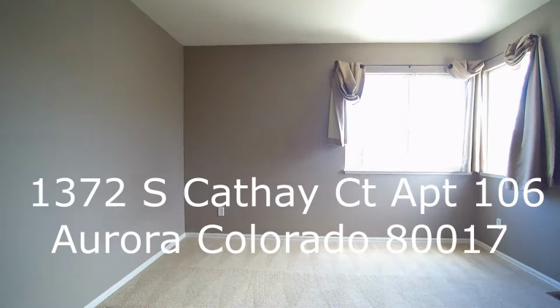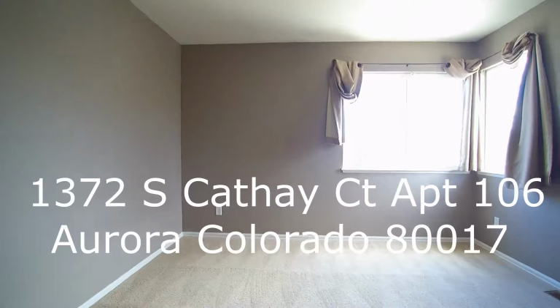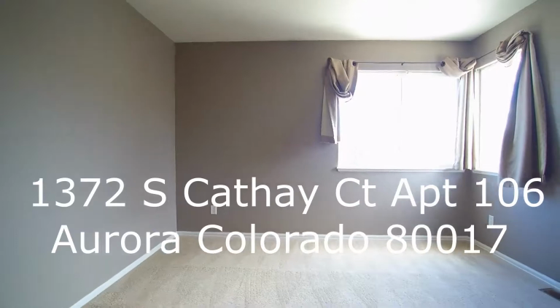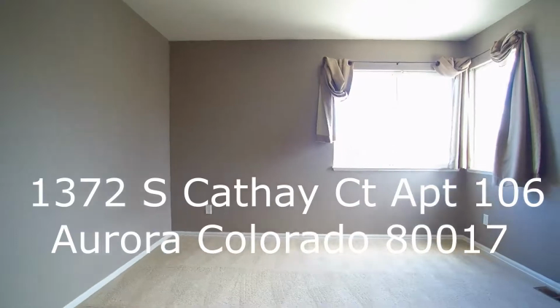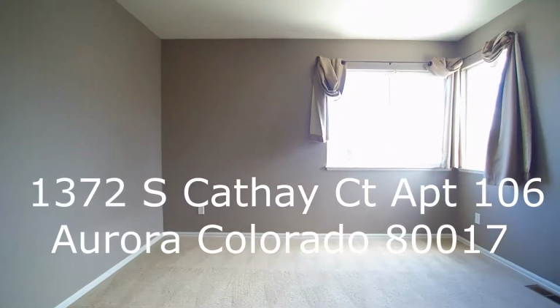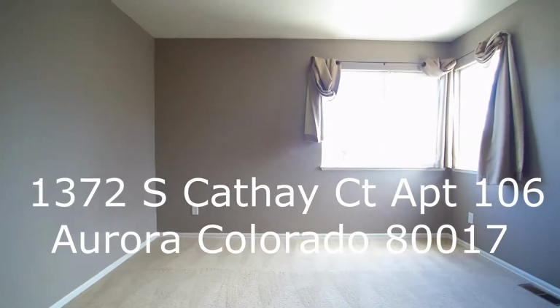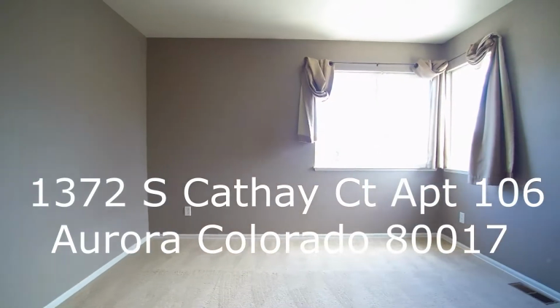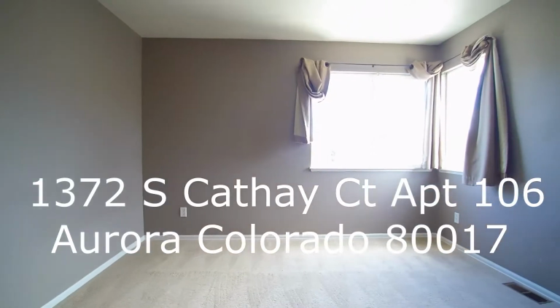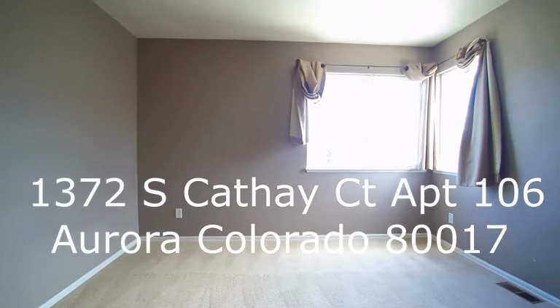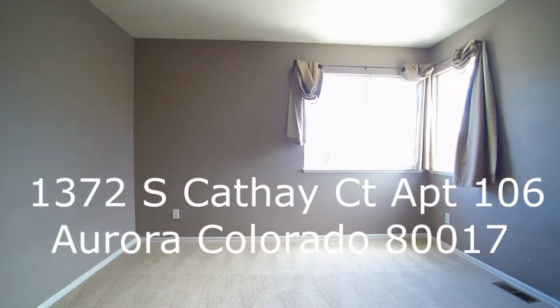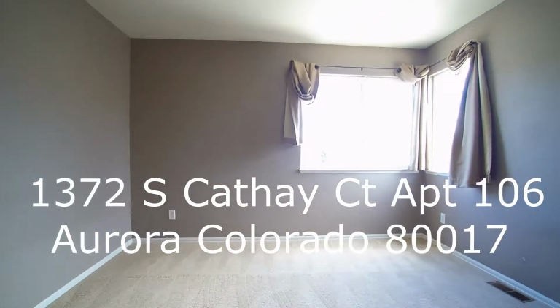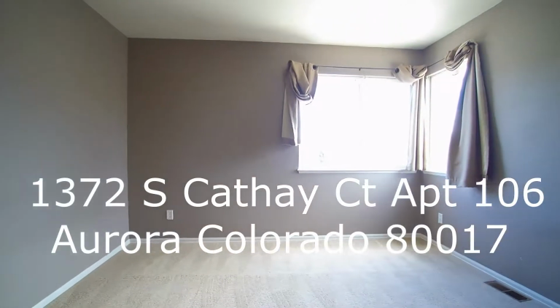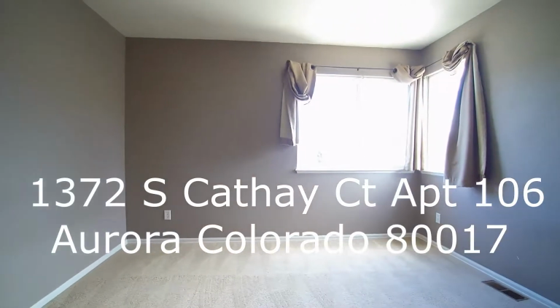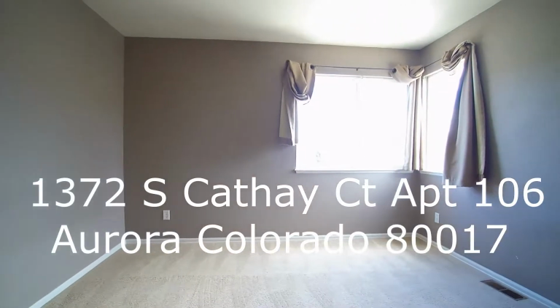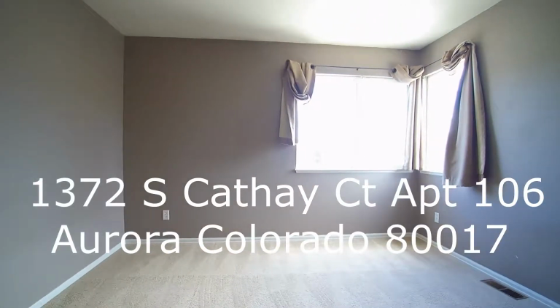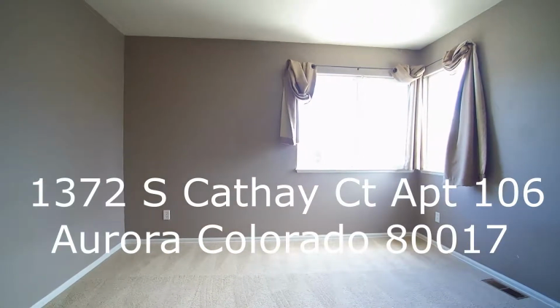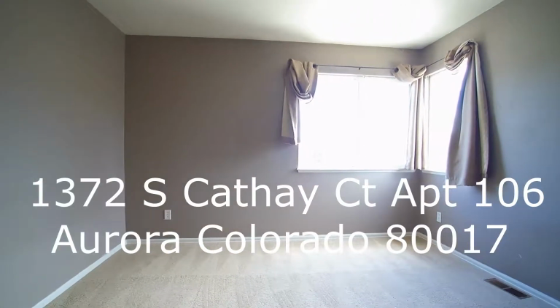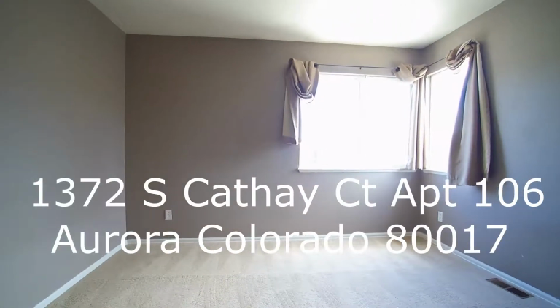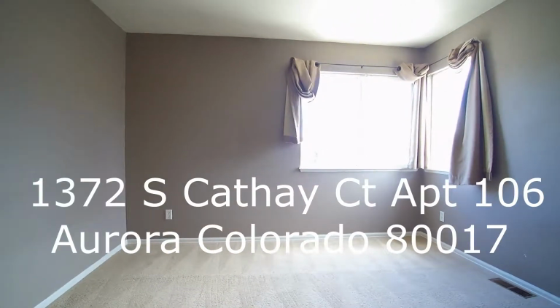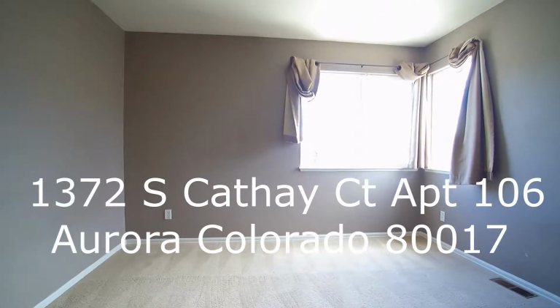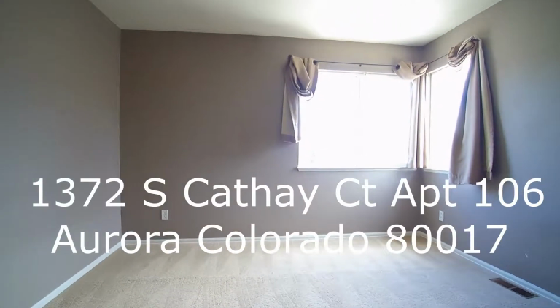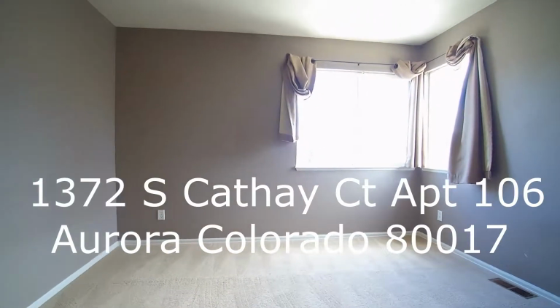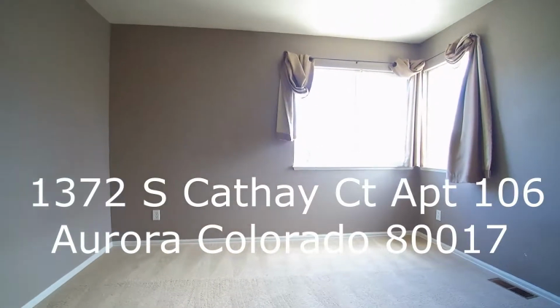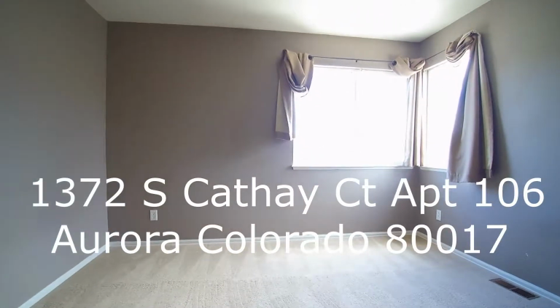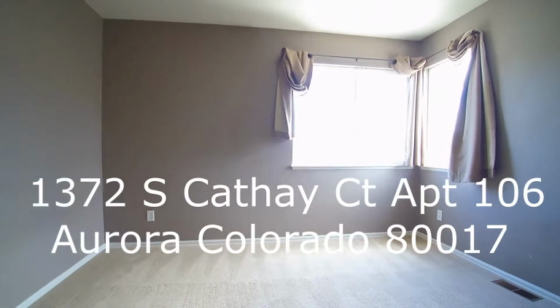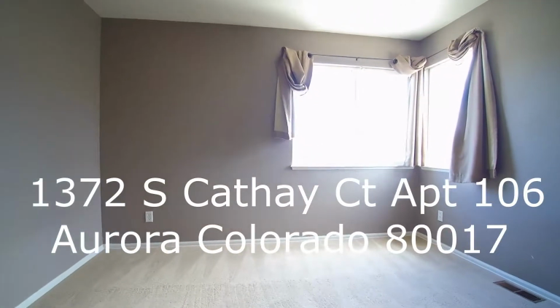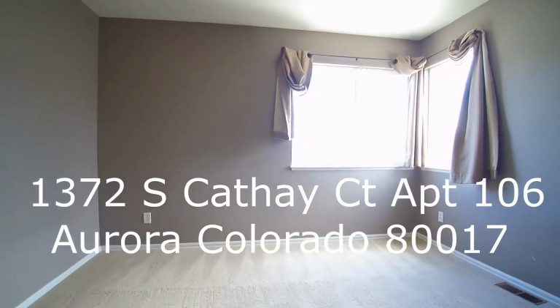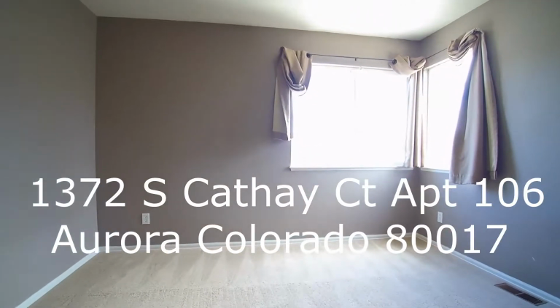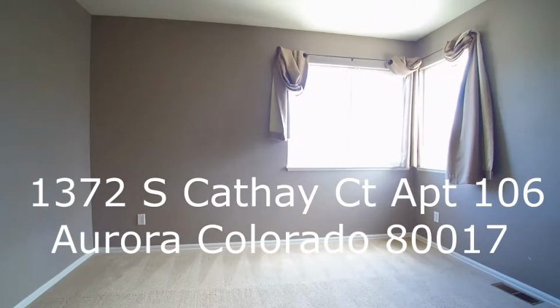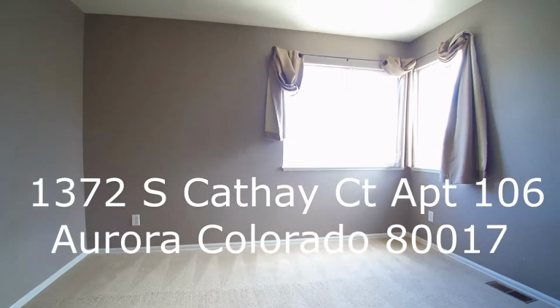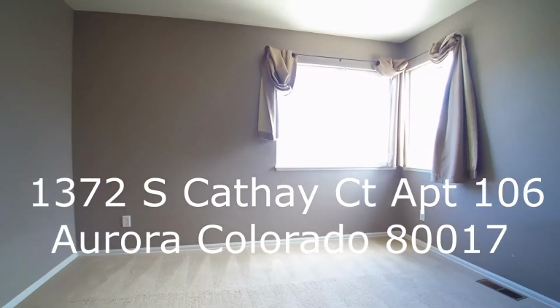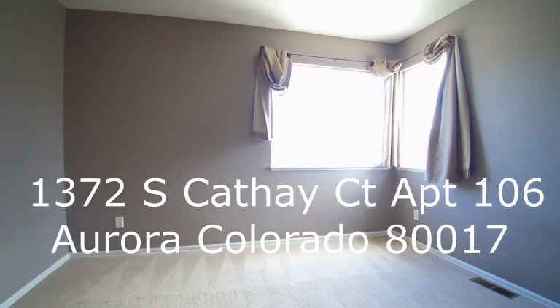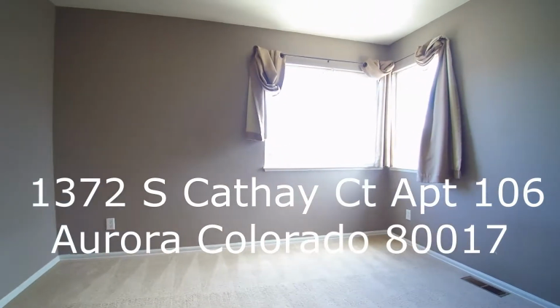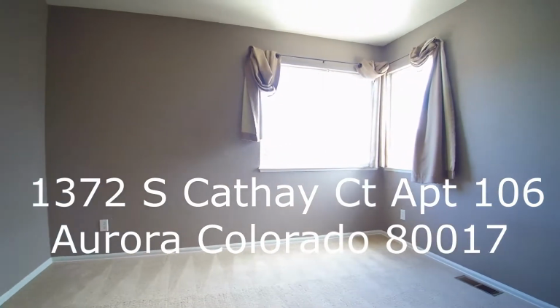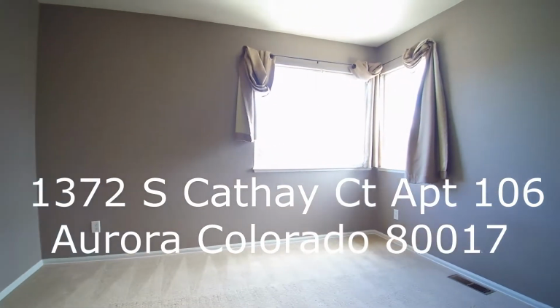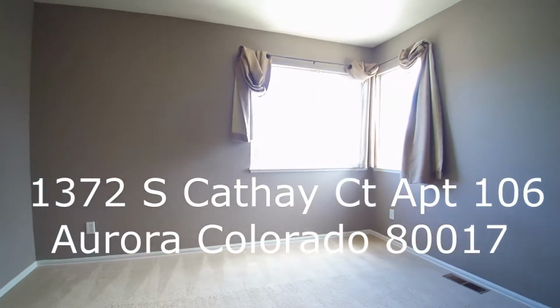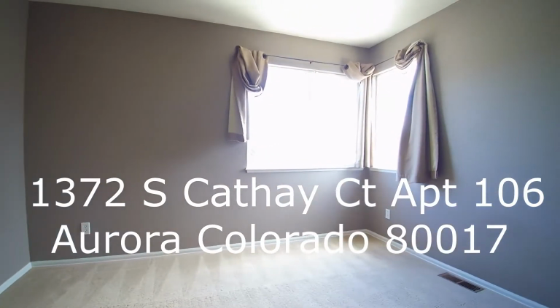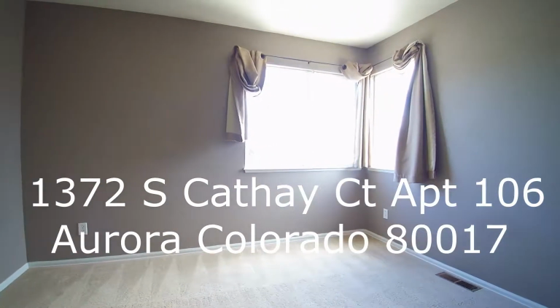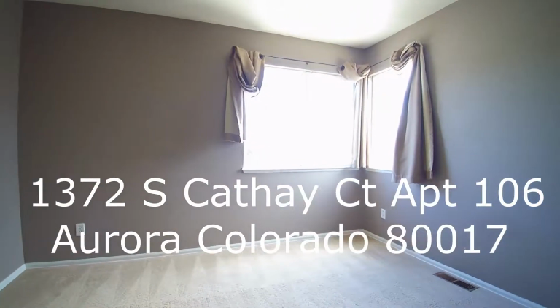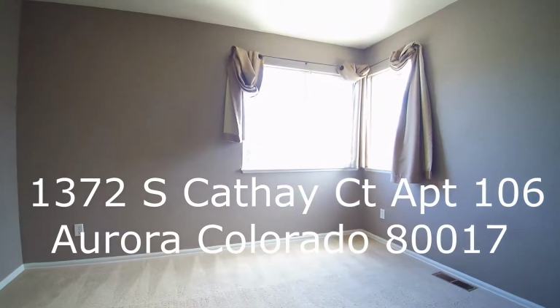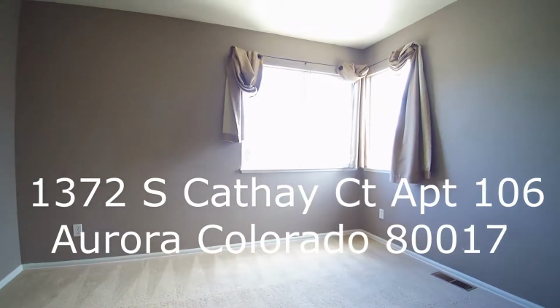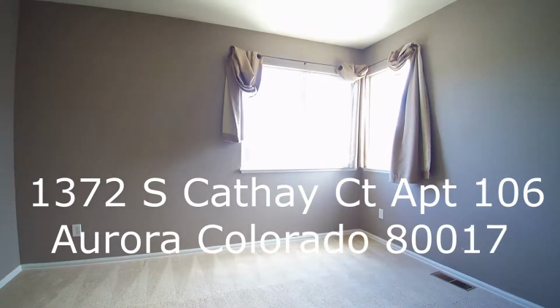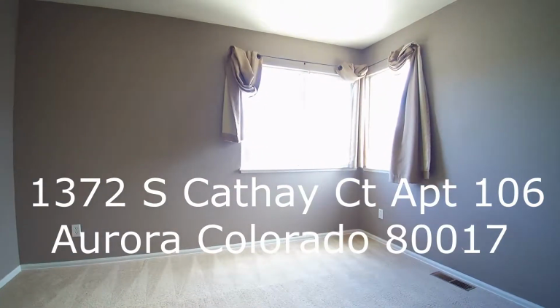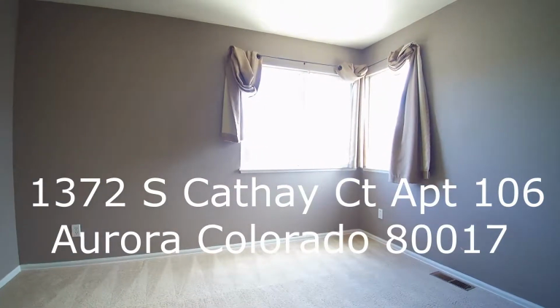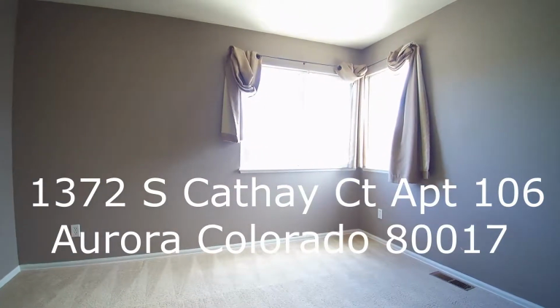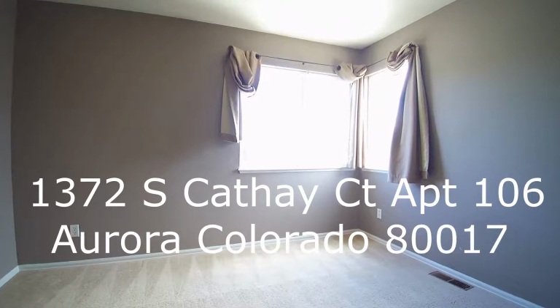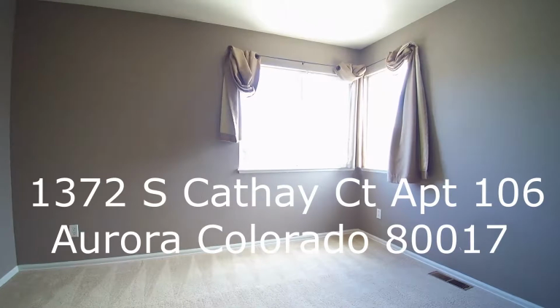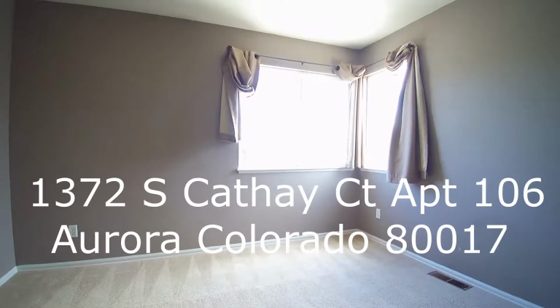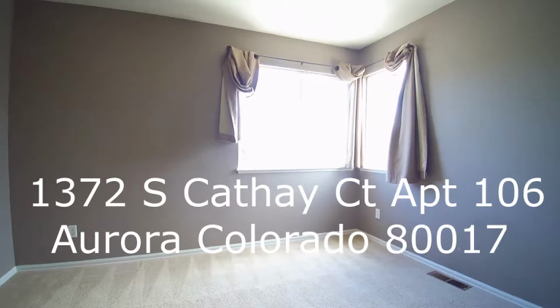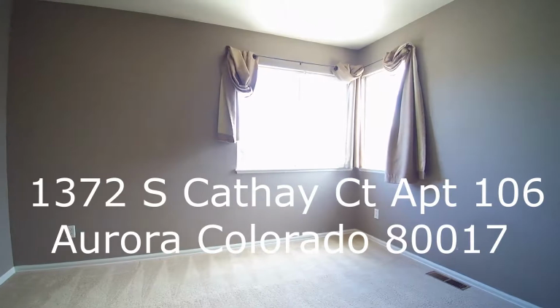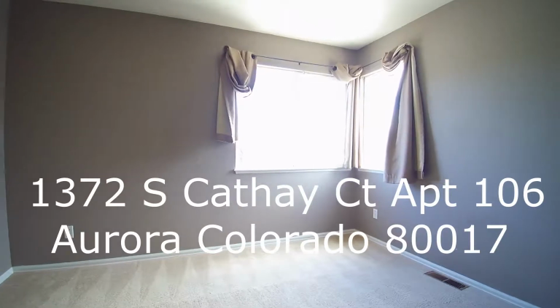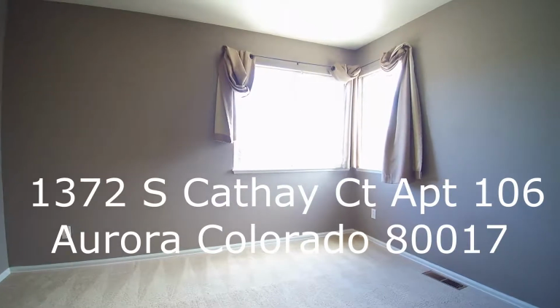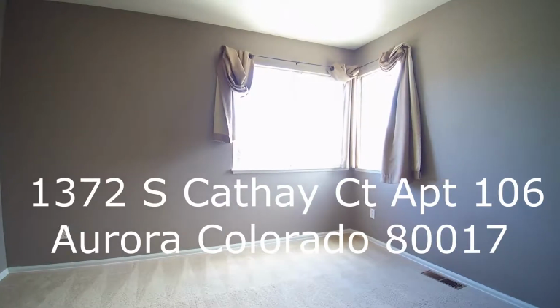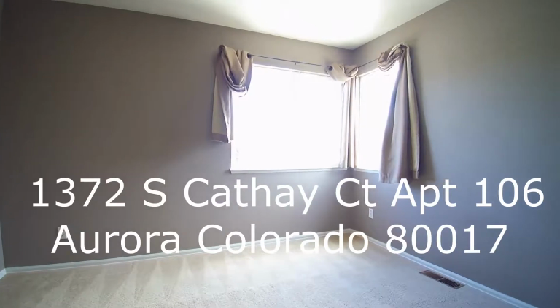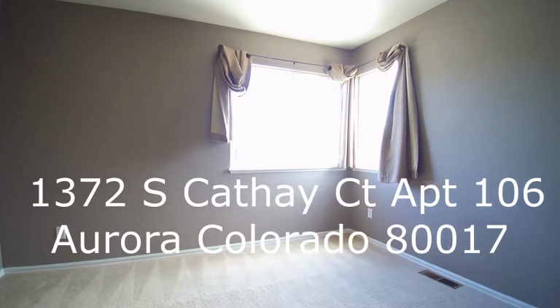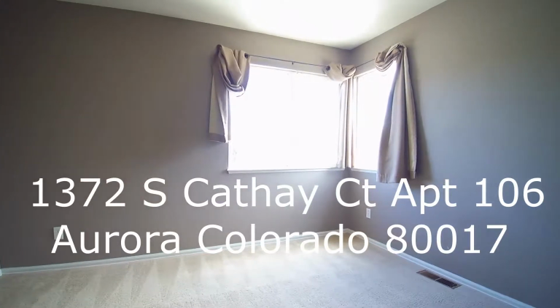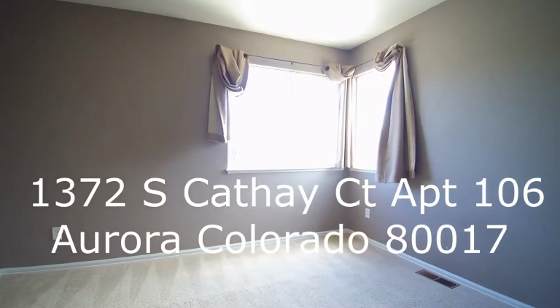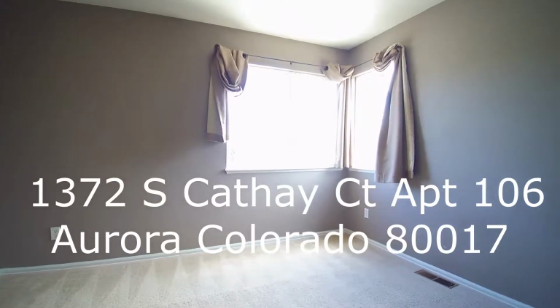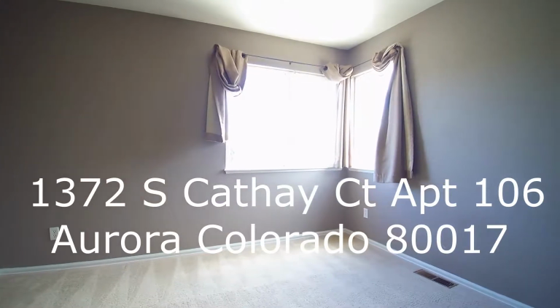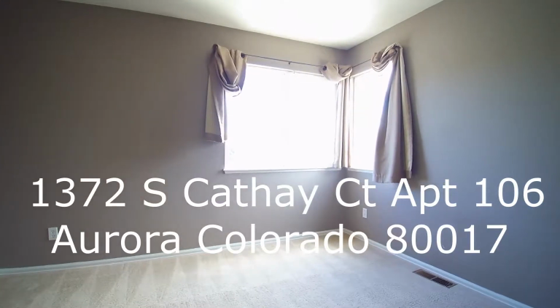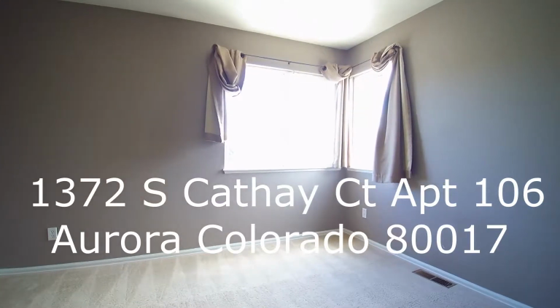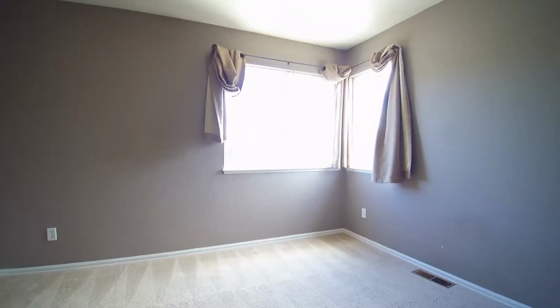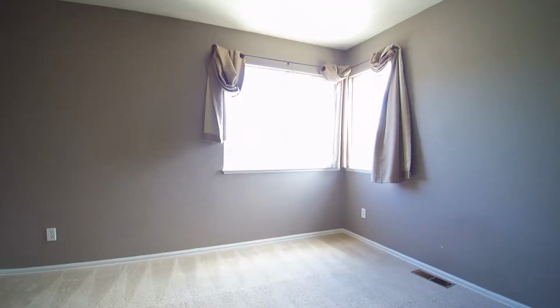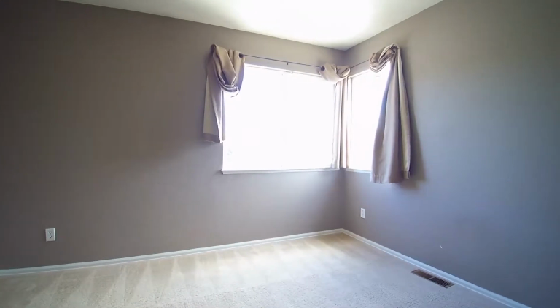This is Pete here with another amazing property, 1372 South Cathay Court, apartment 105 in Aurora.